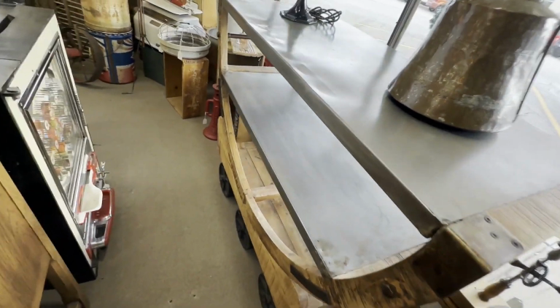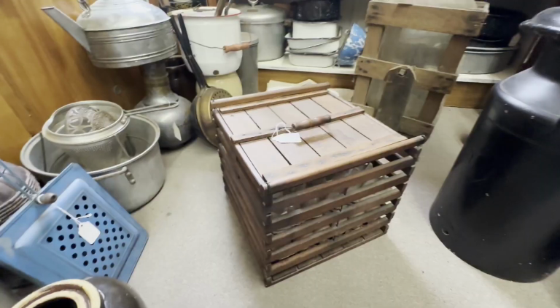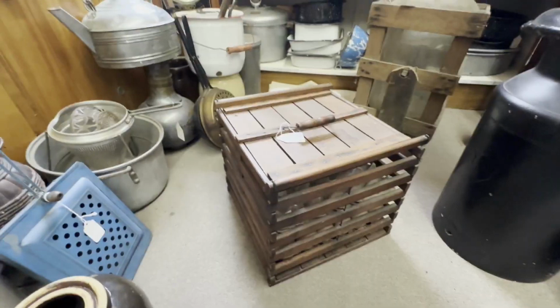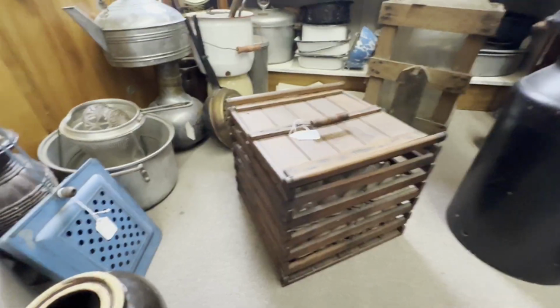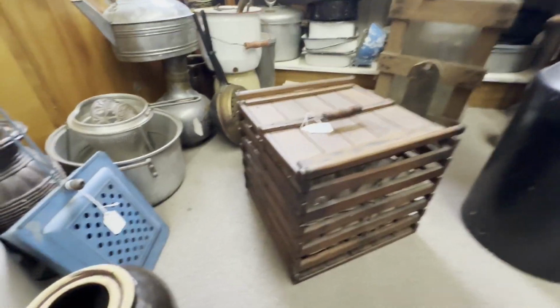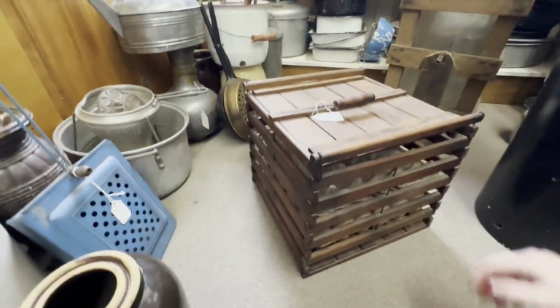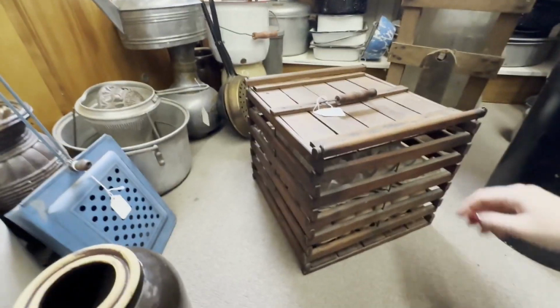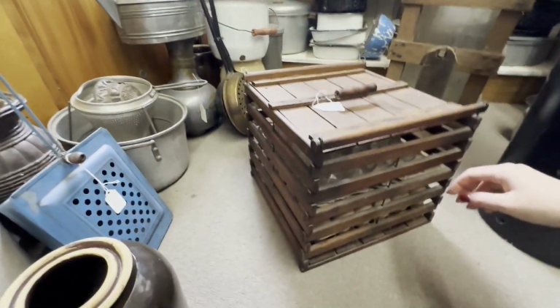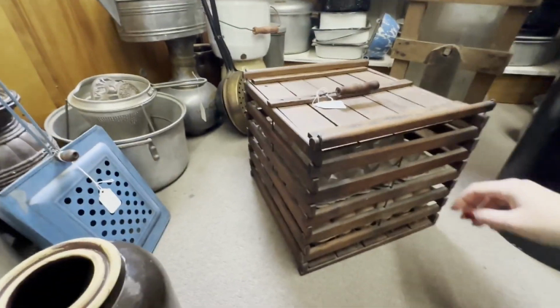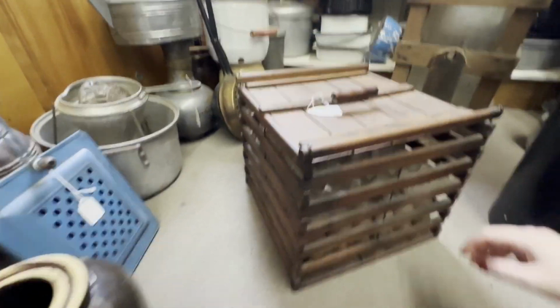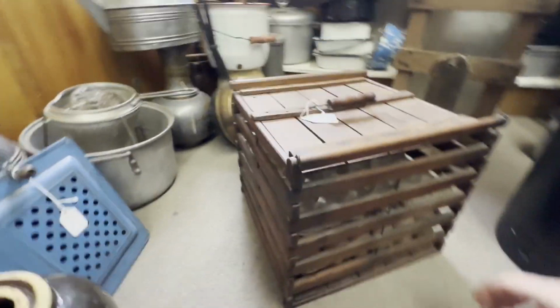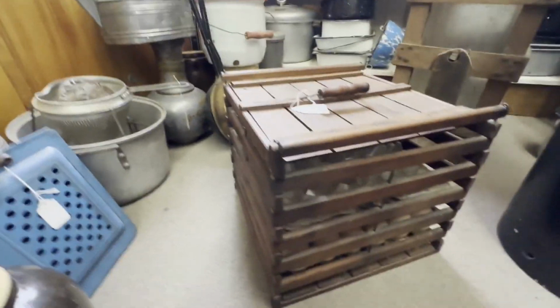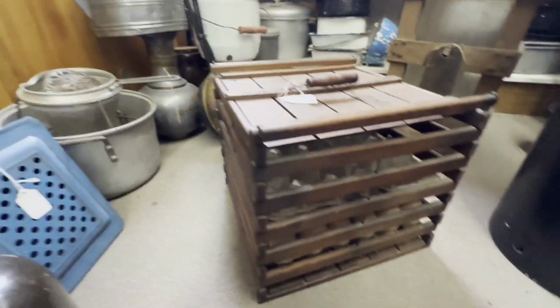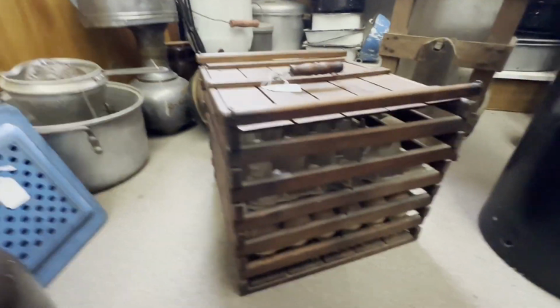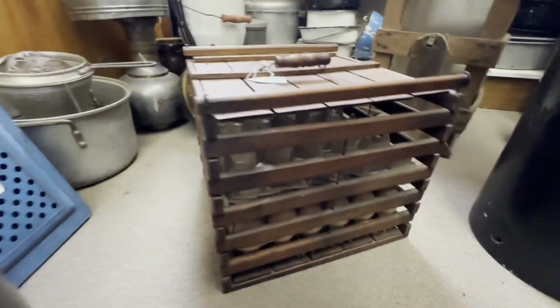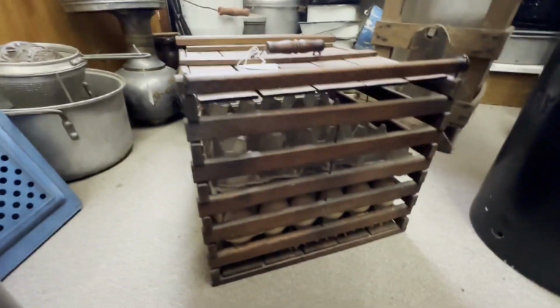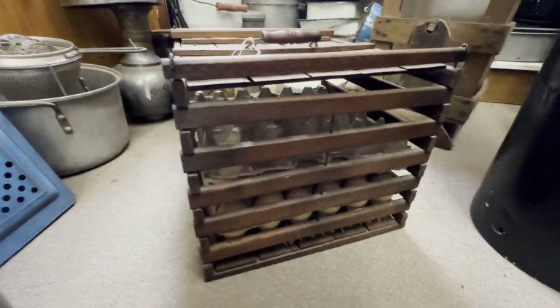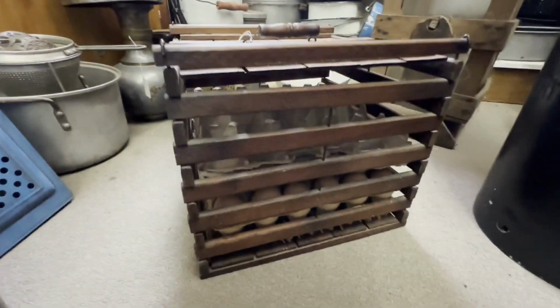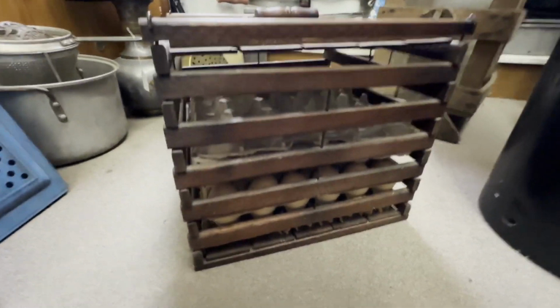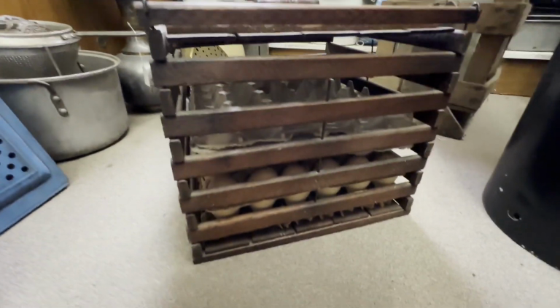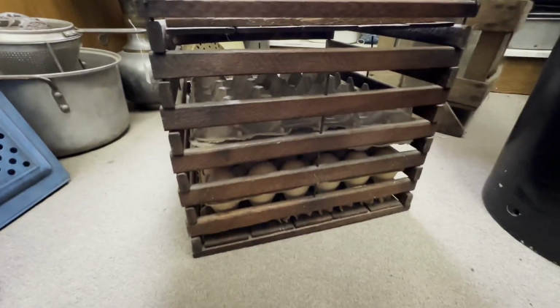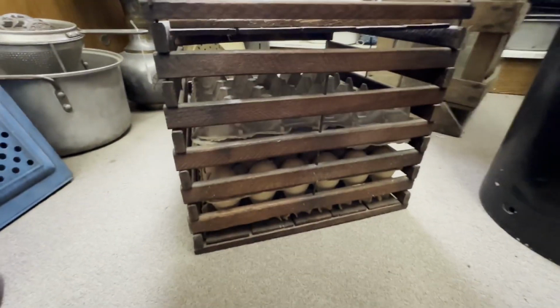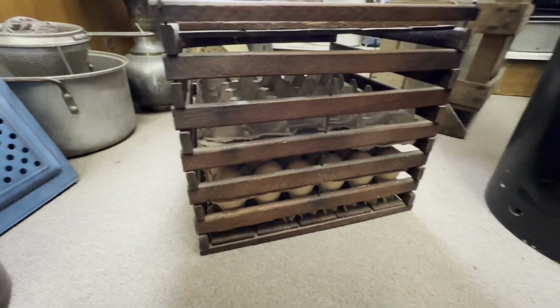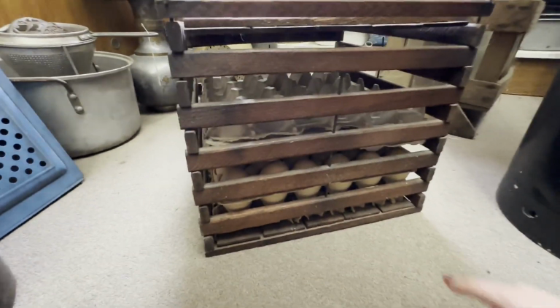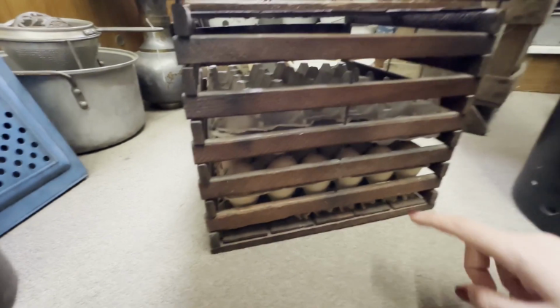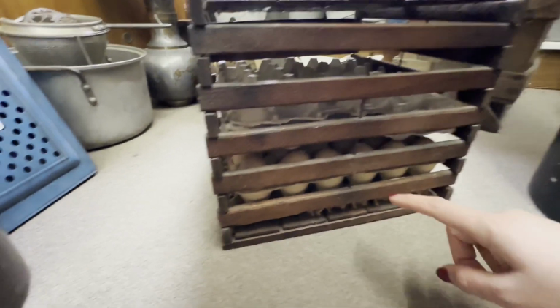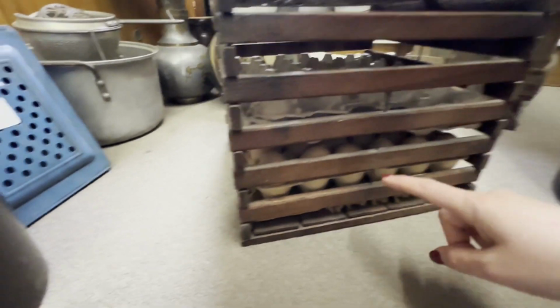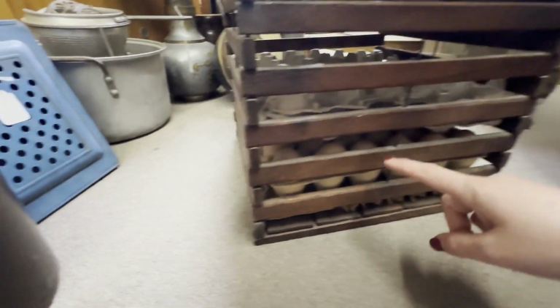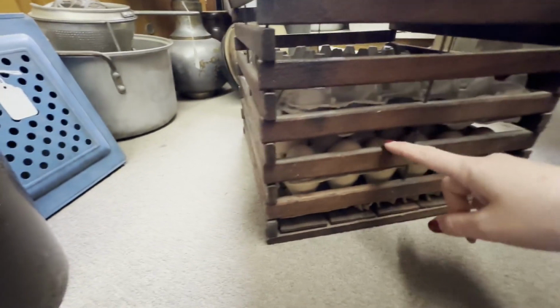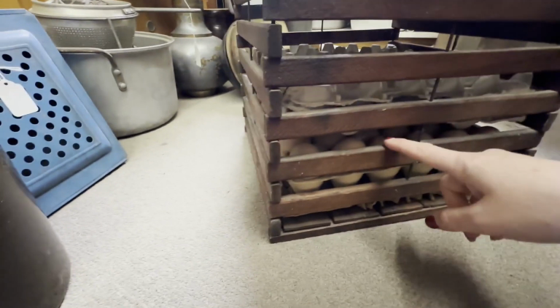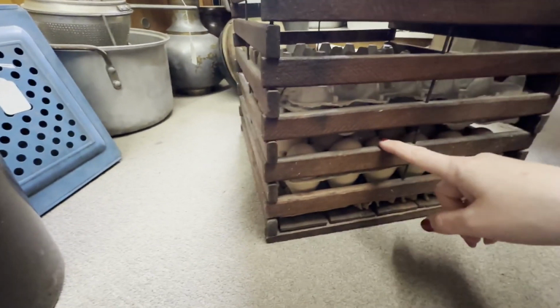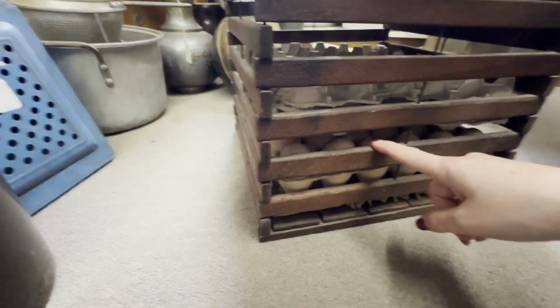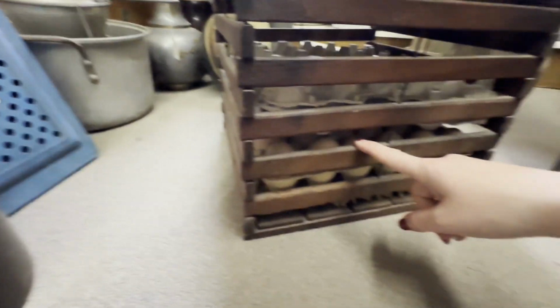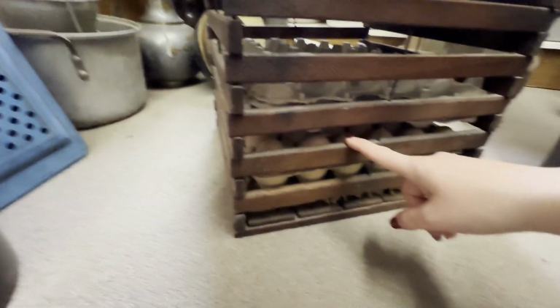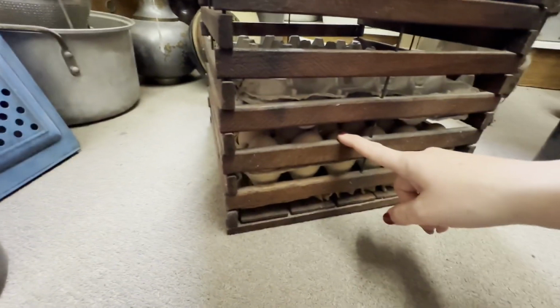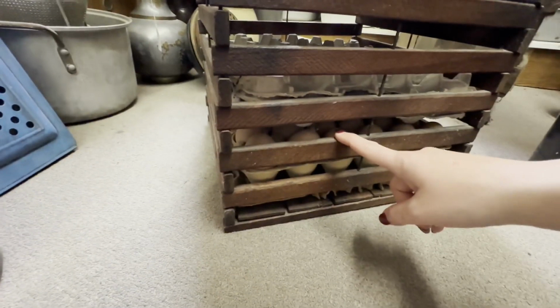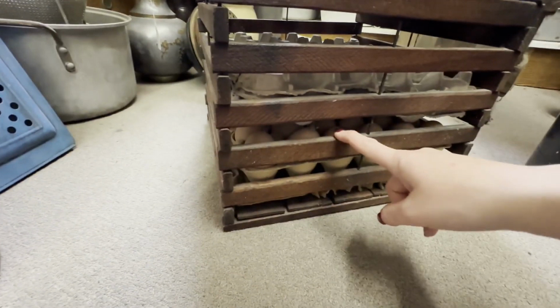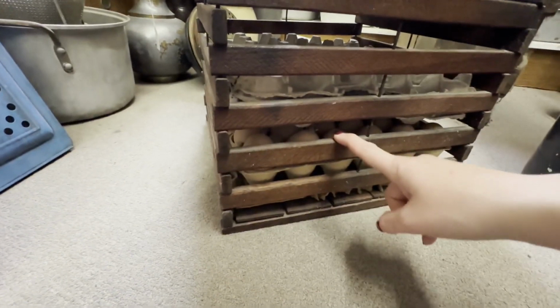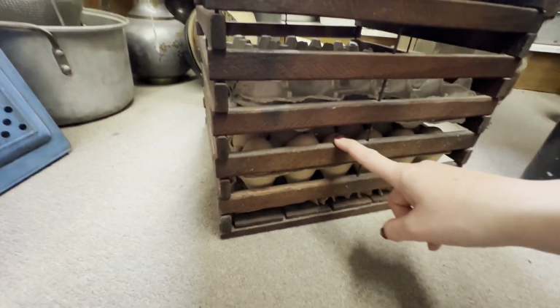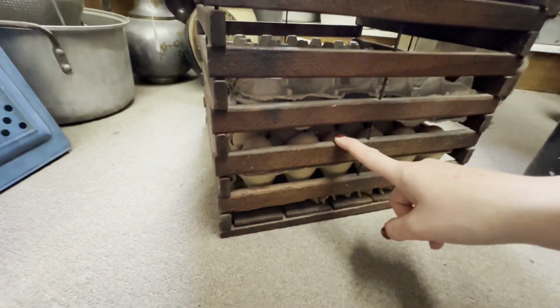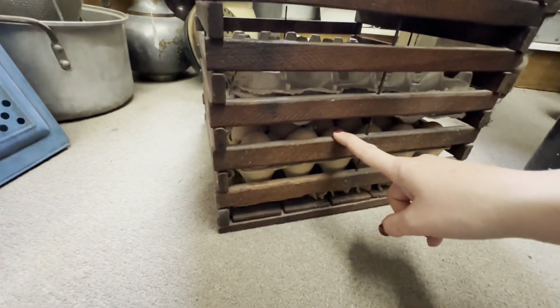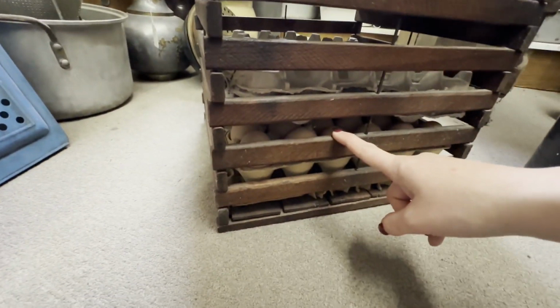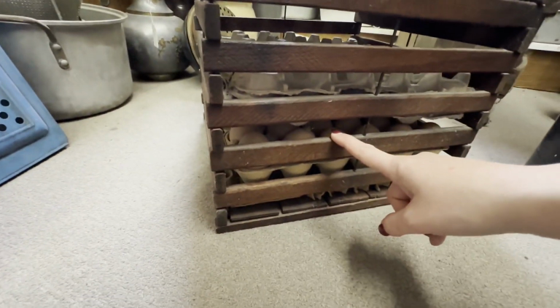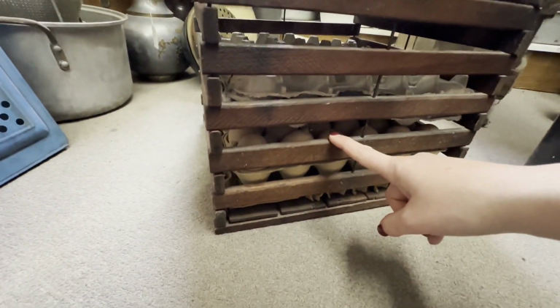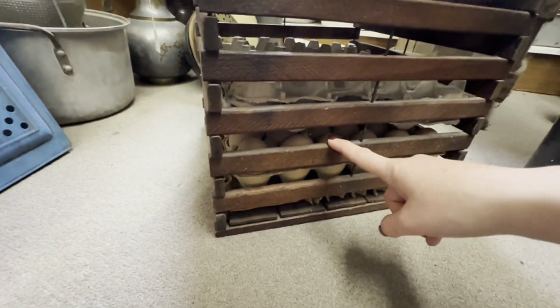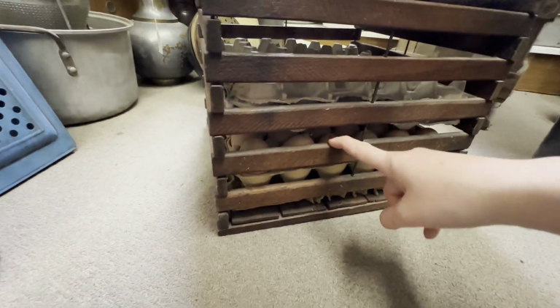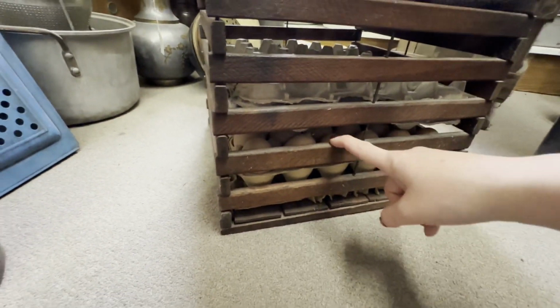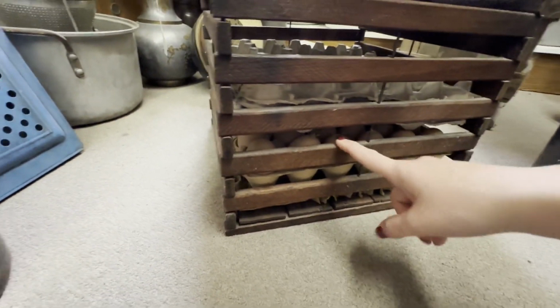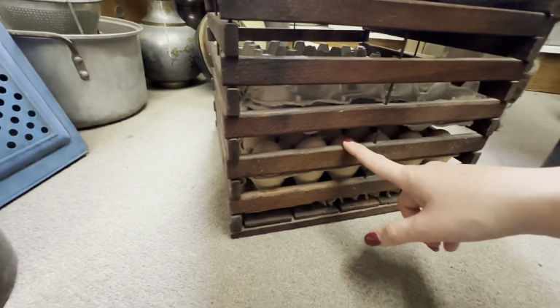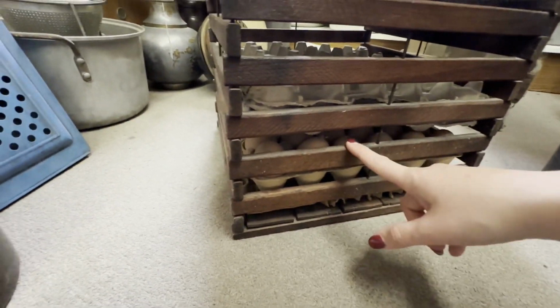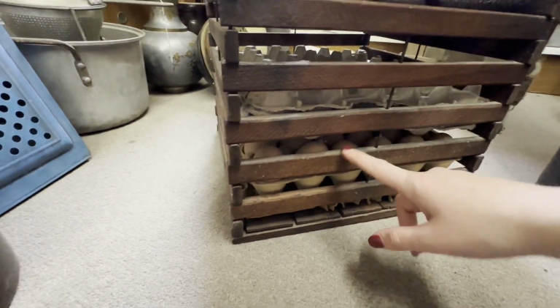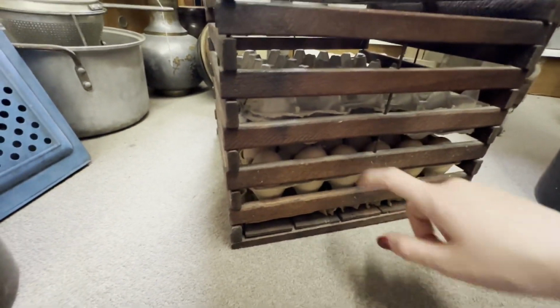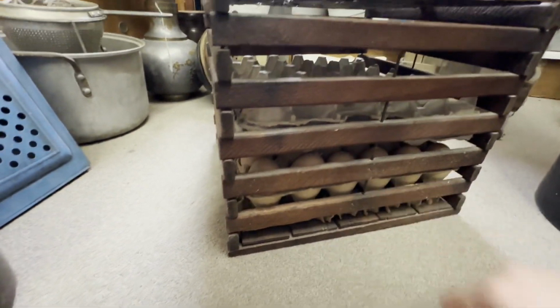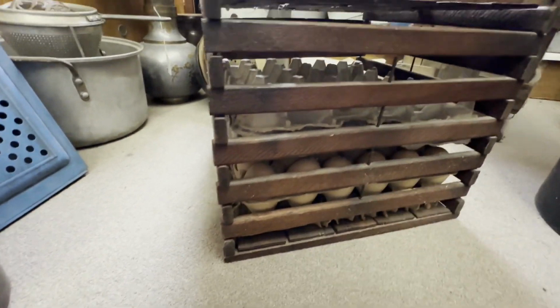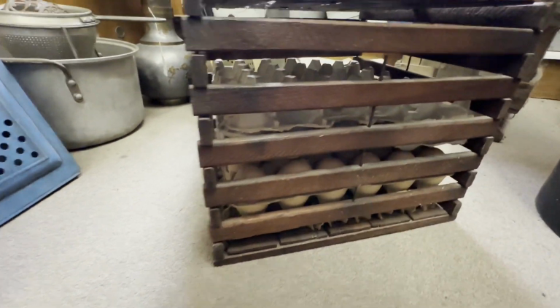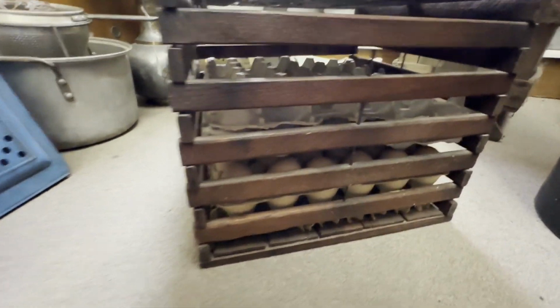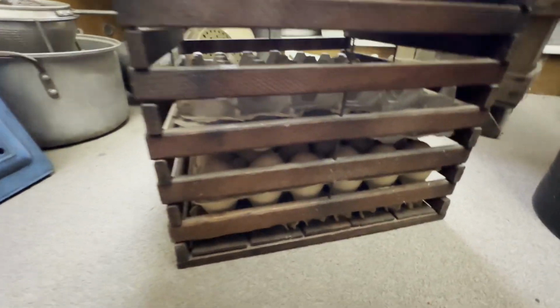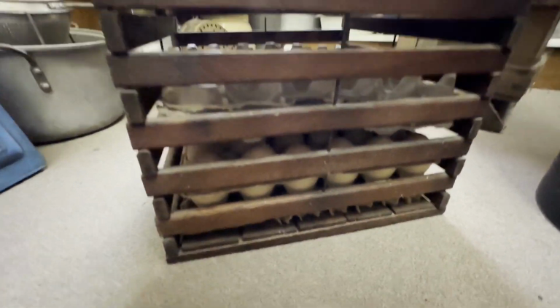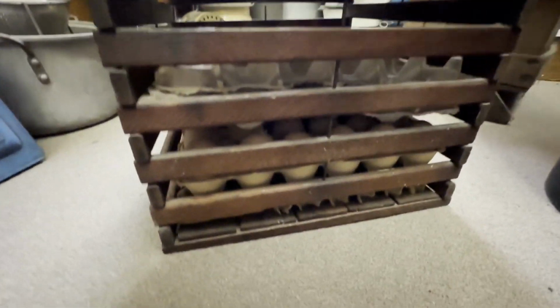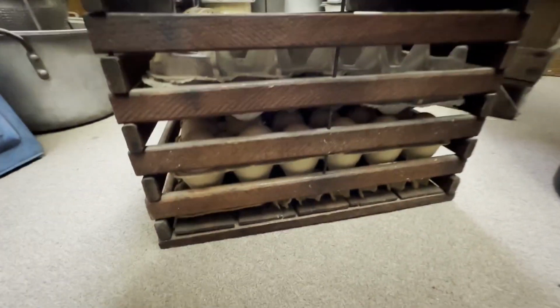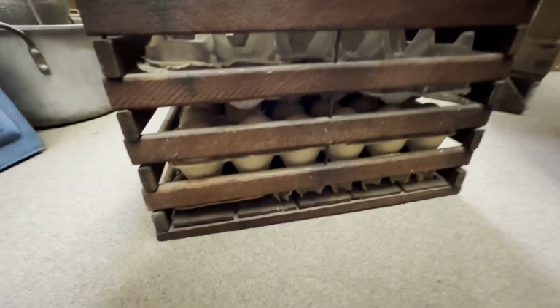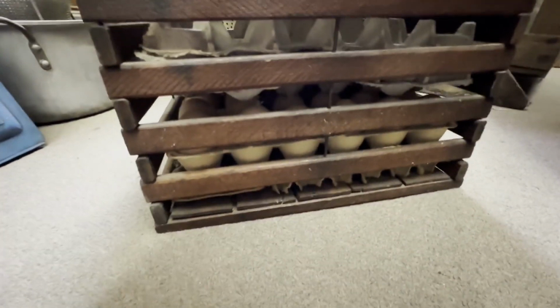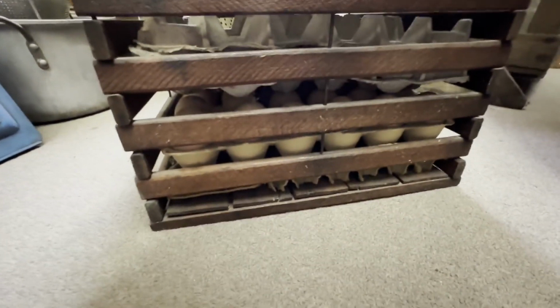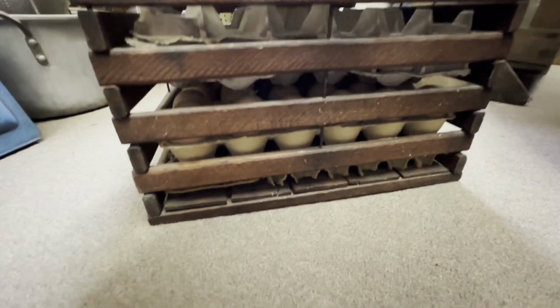This is an egg carton holder. I literally still see eggs in here. I wonder if those are real.